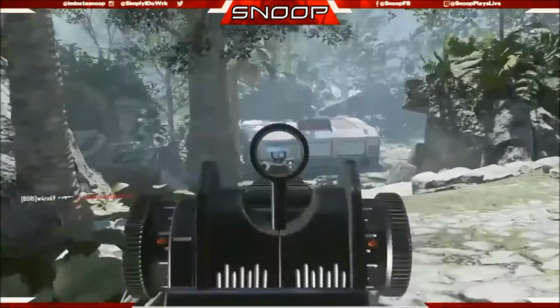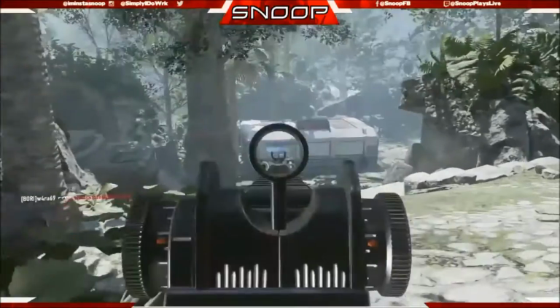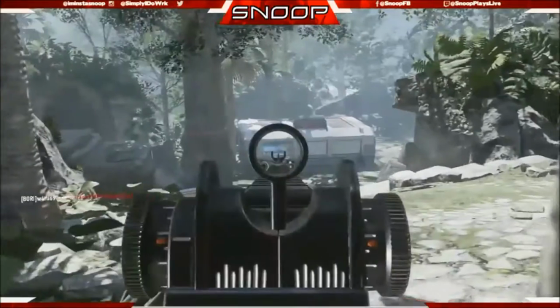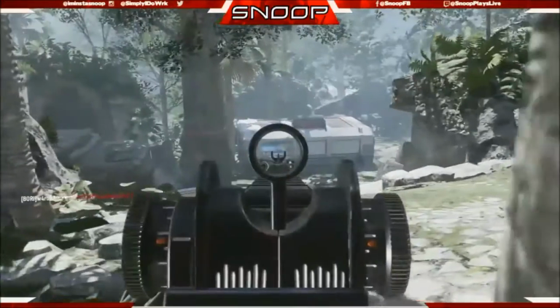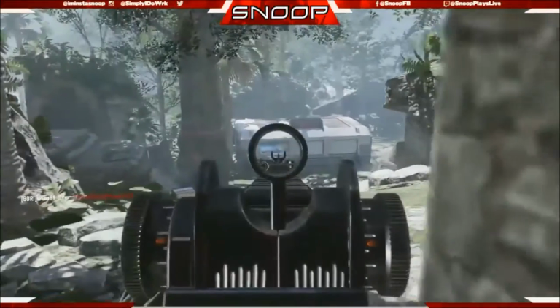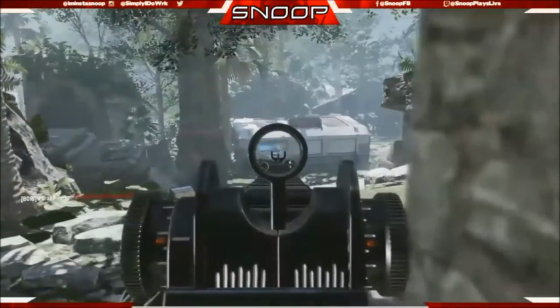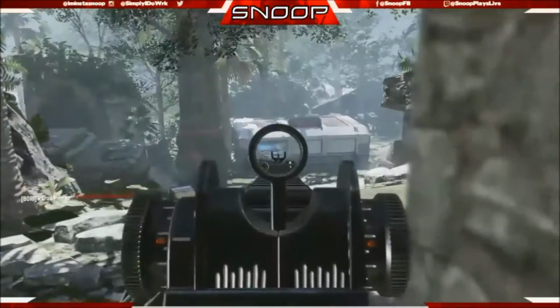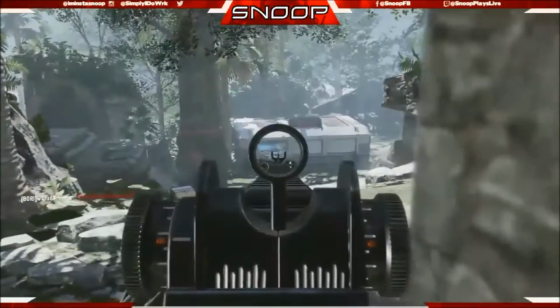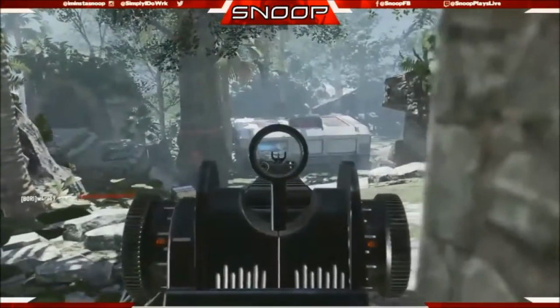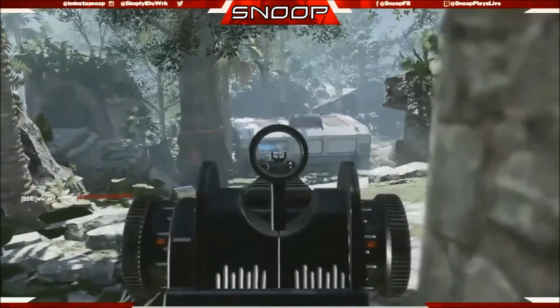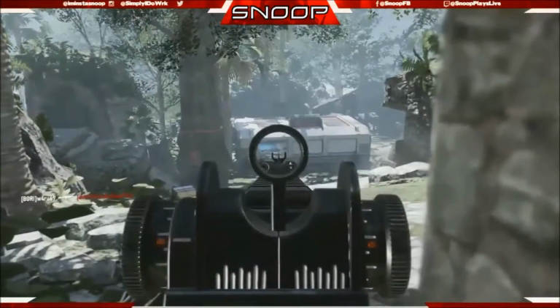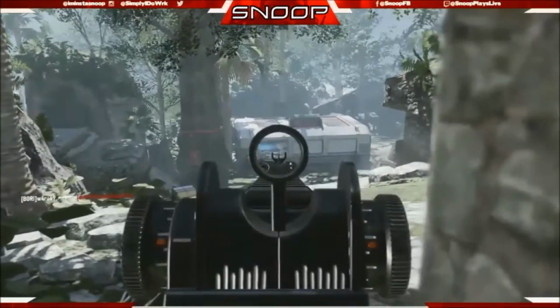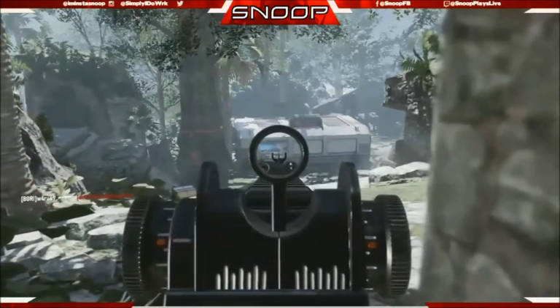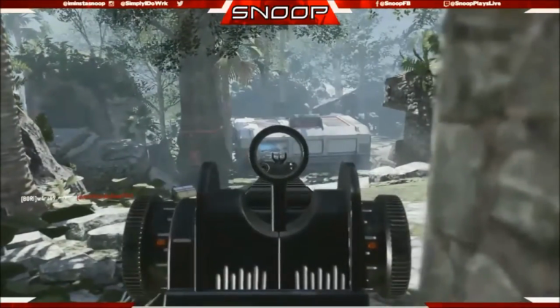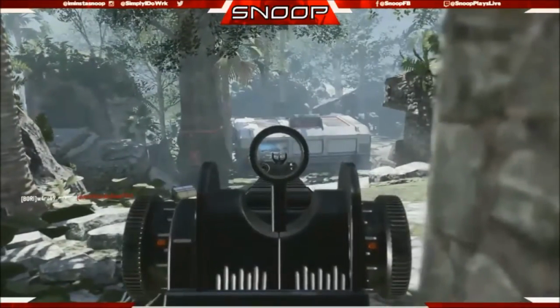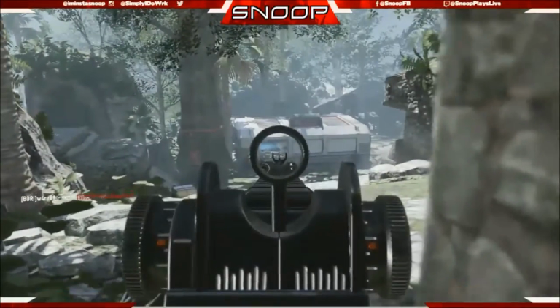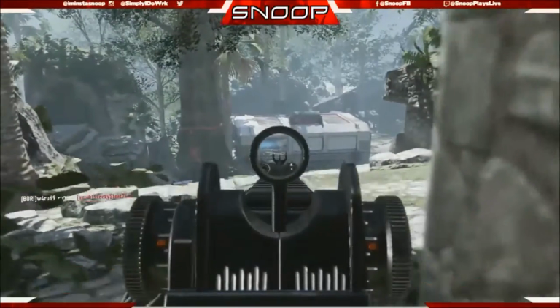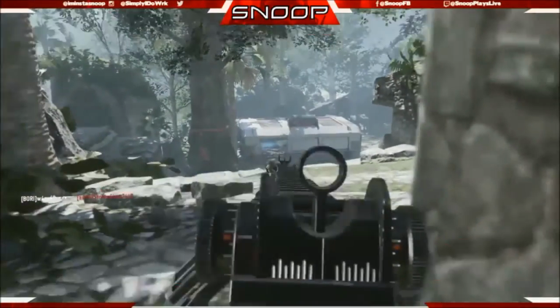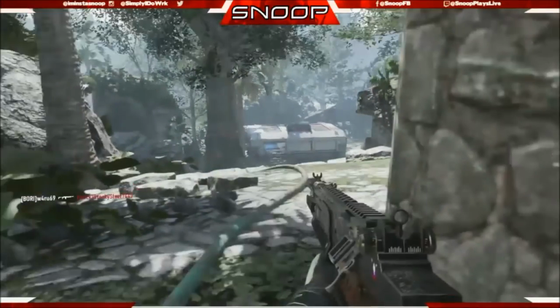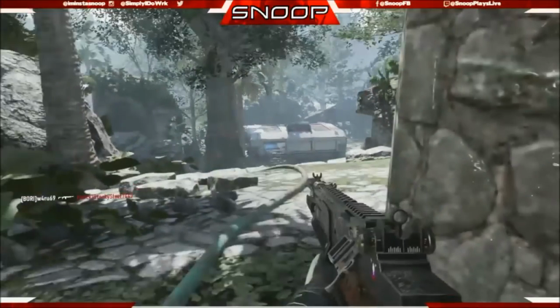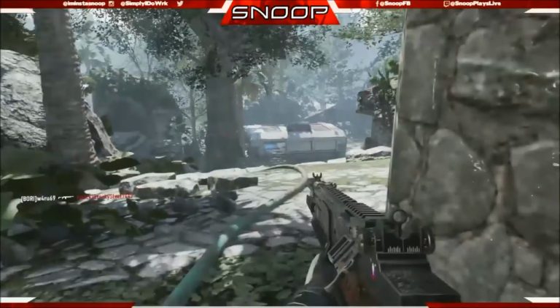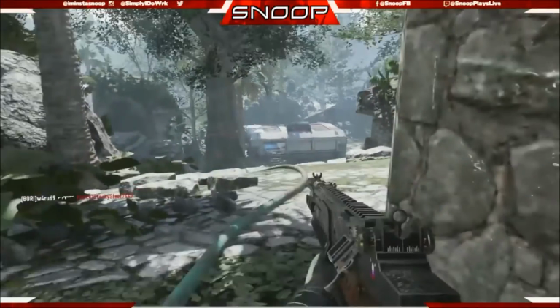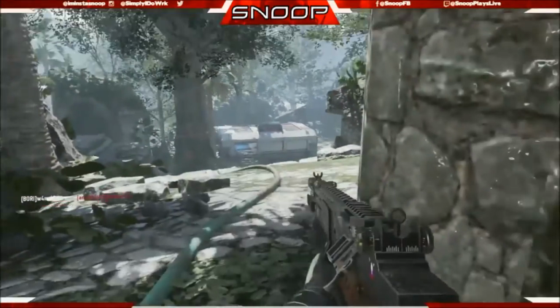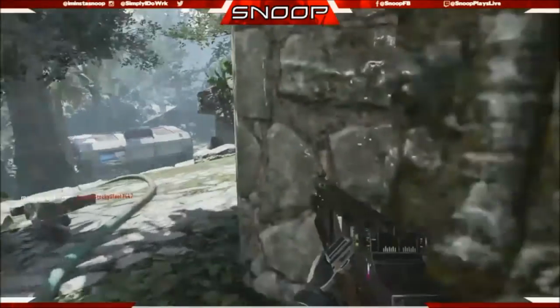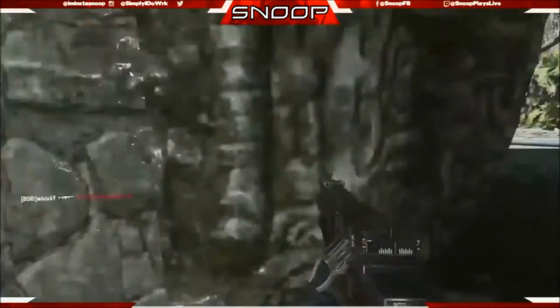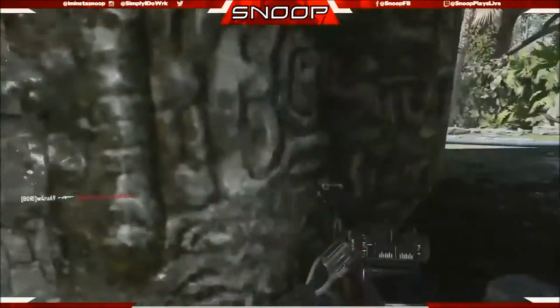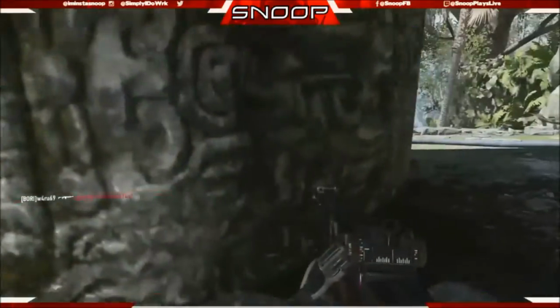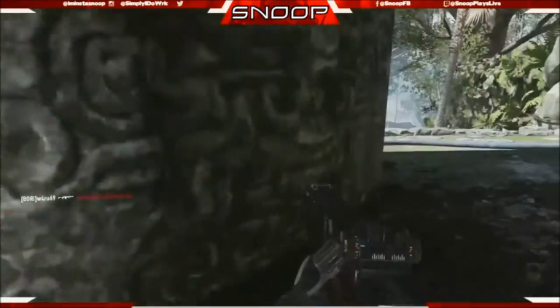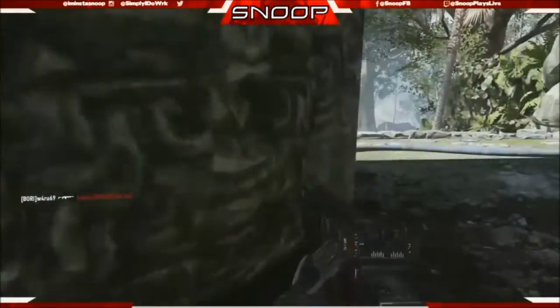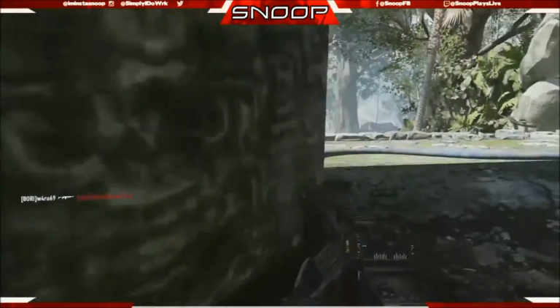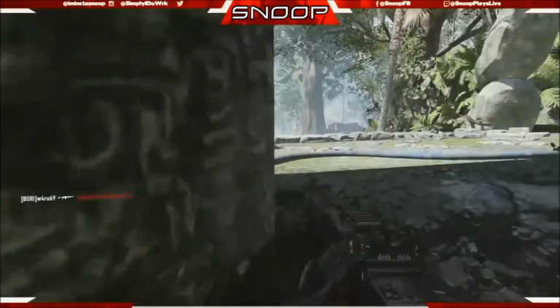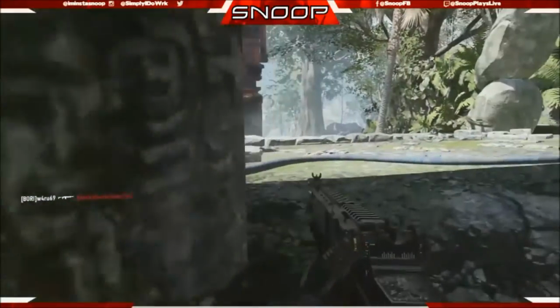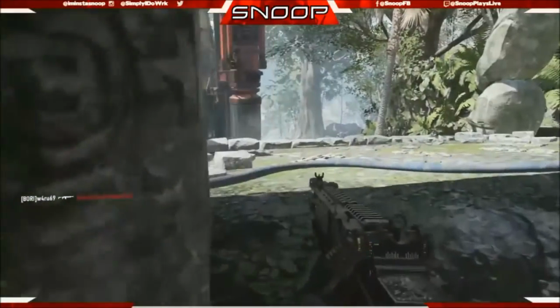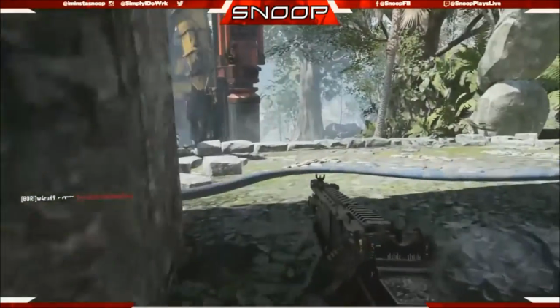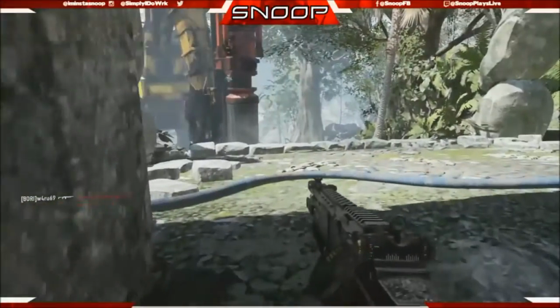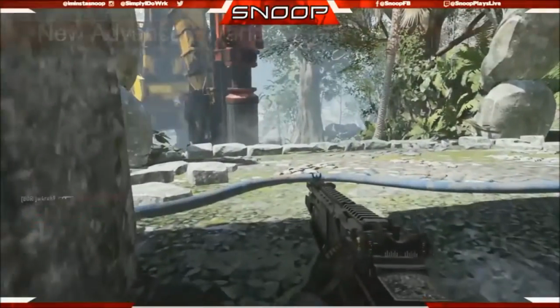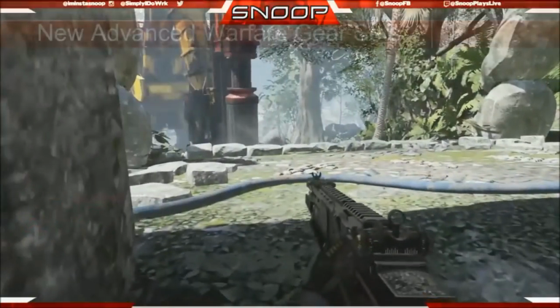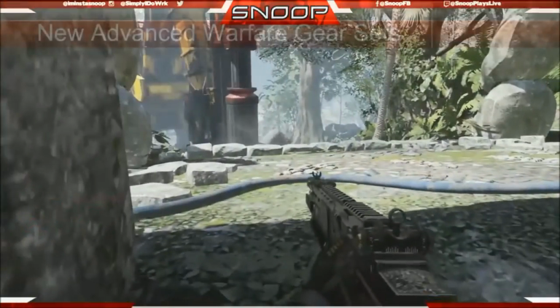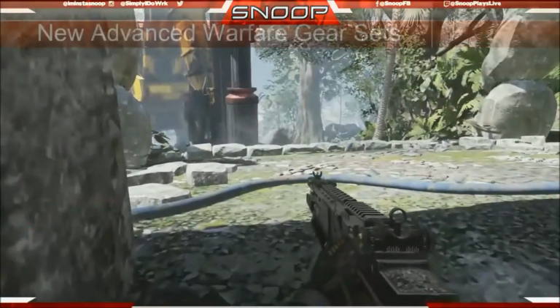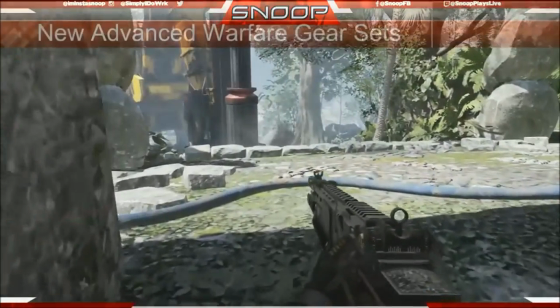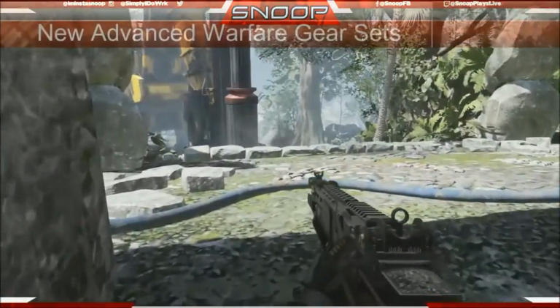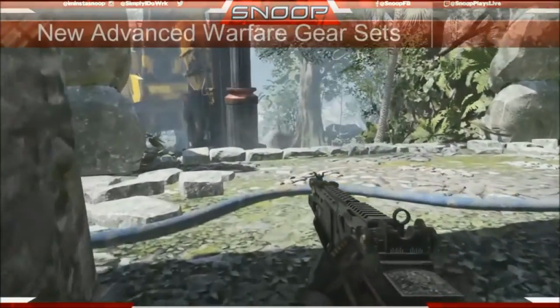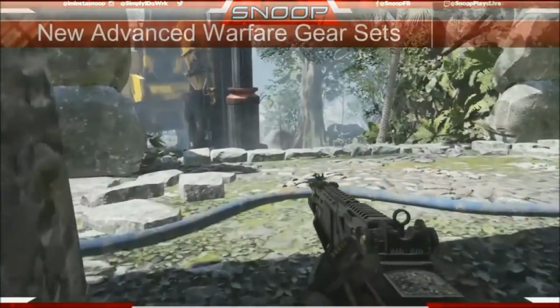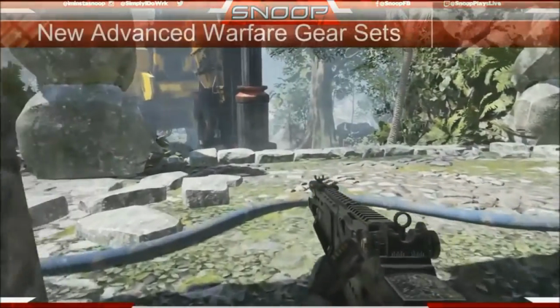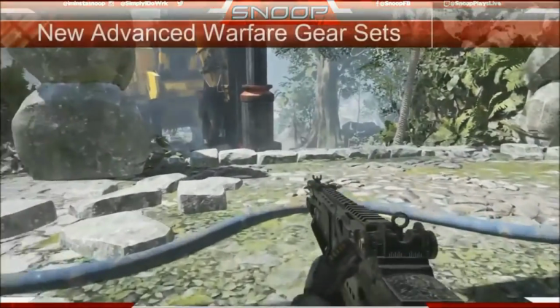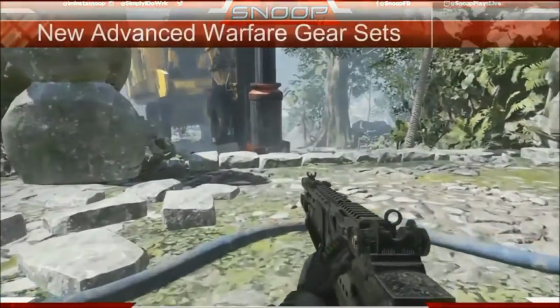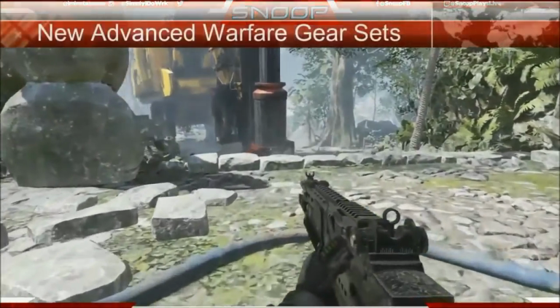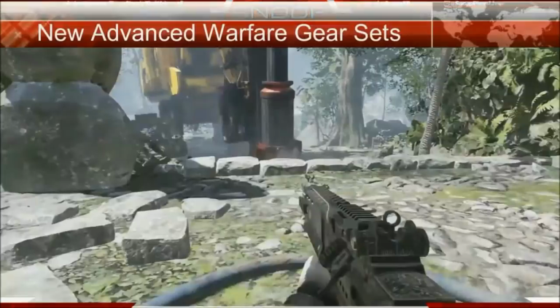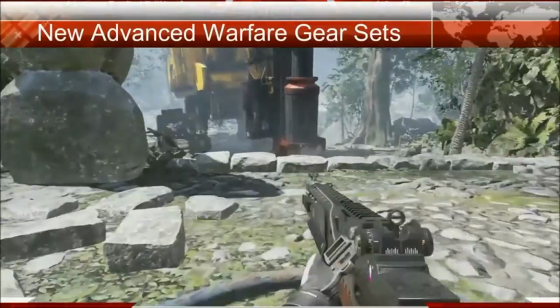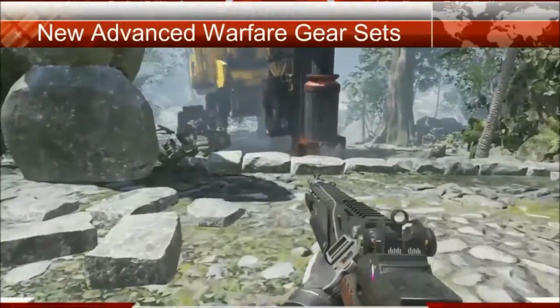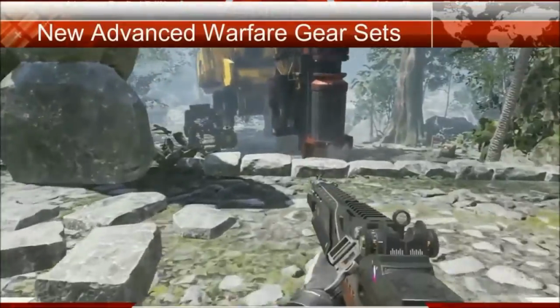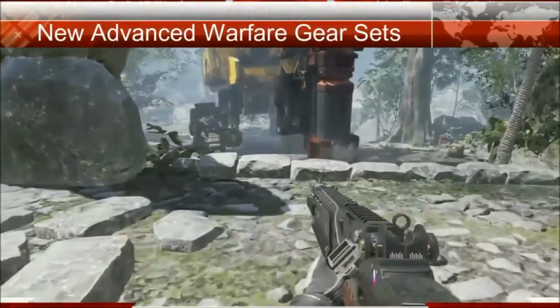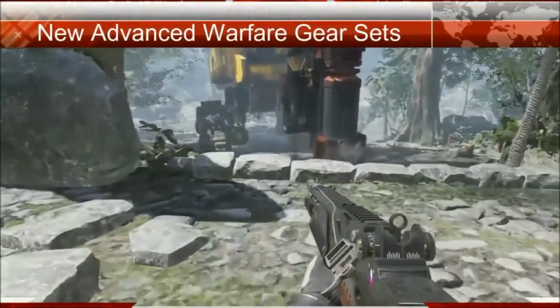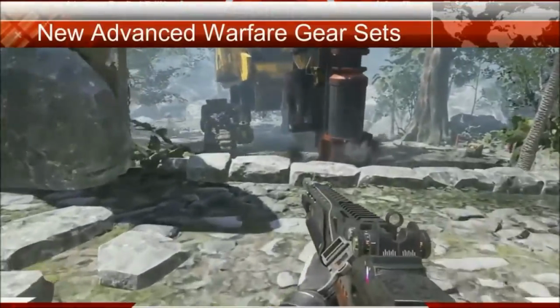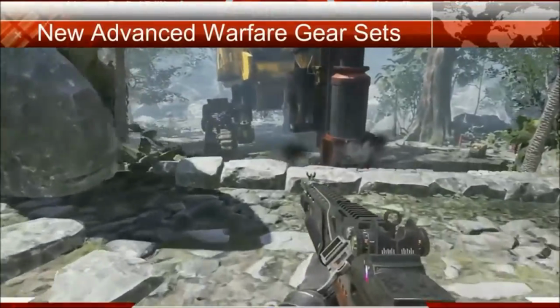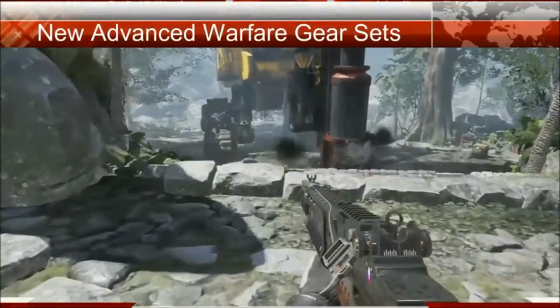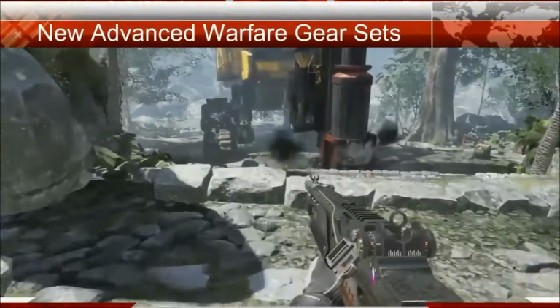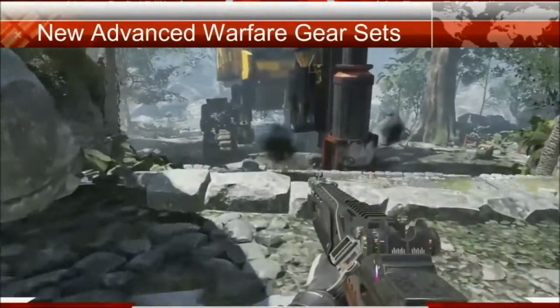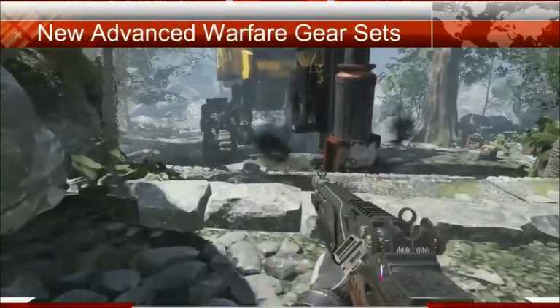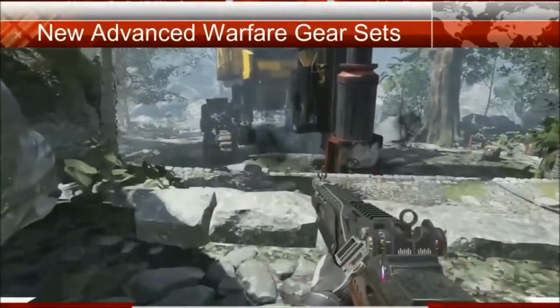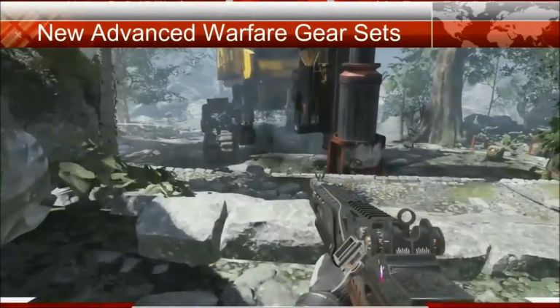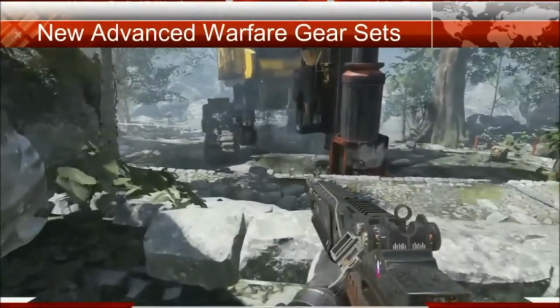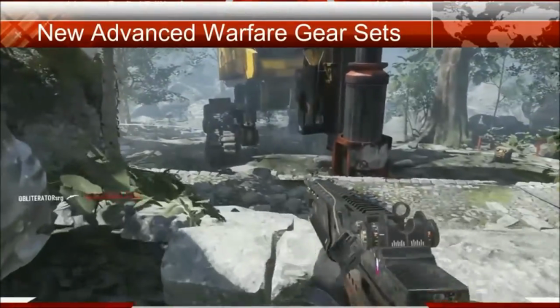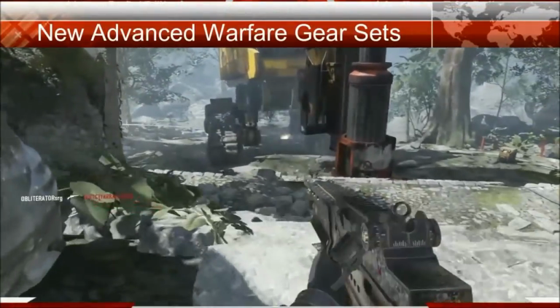What's up guys? I'm Disarmus Snoop. Today I have a brand new video for you guys. So basically what we have here is new Advanced Warfare gear sets.